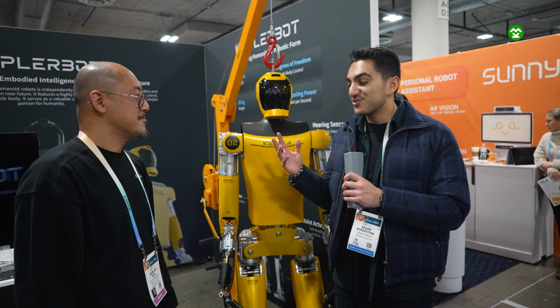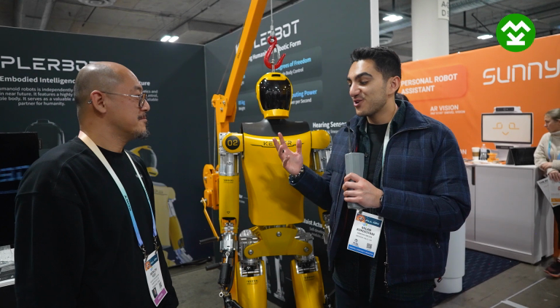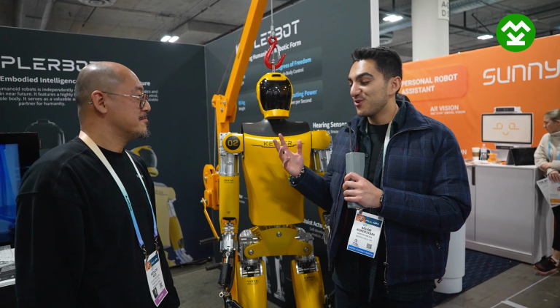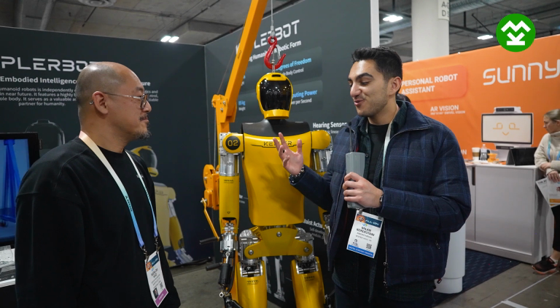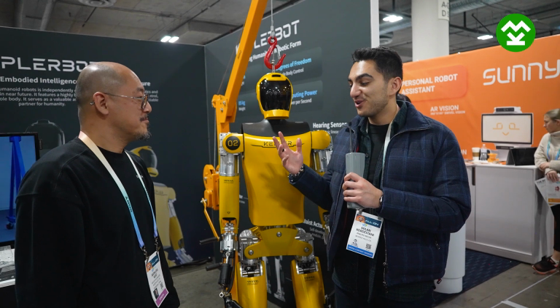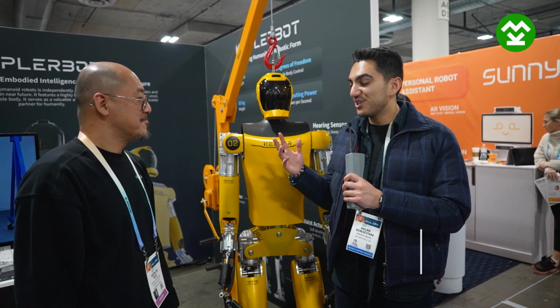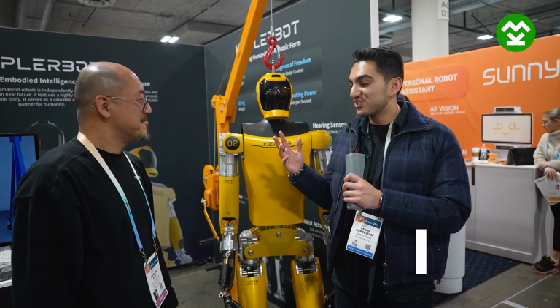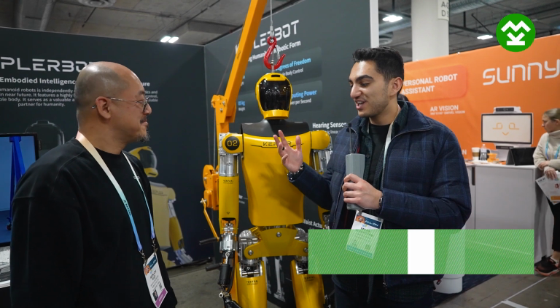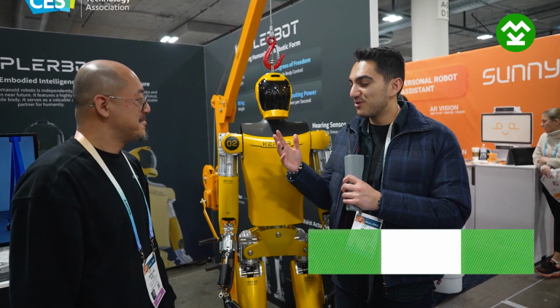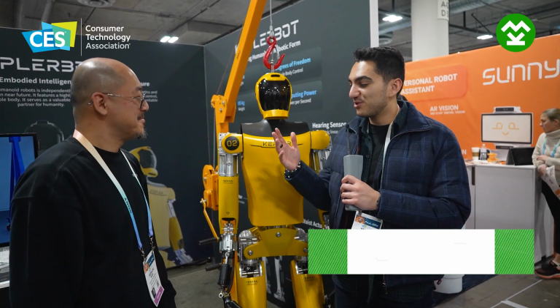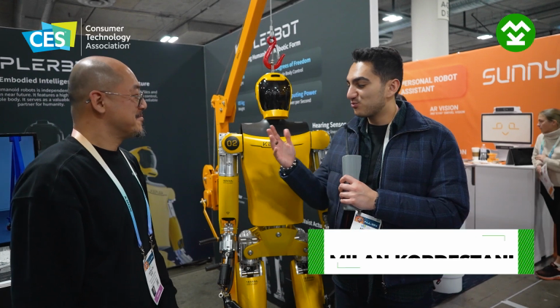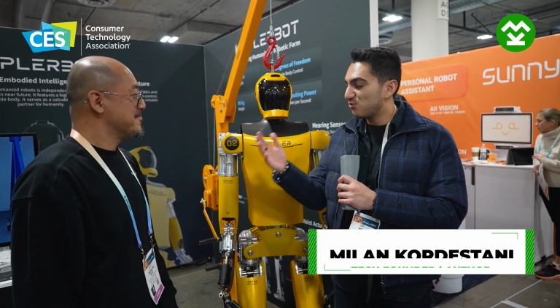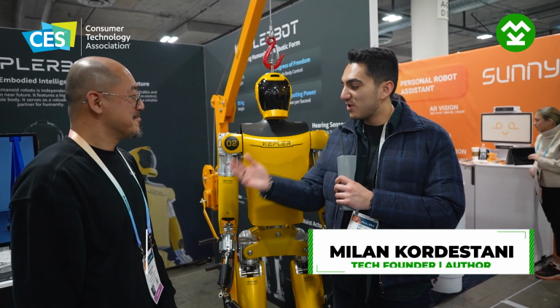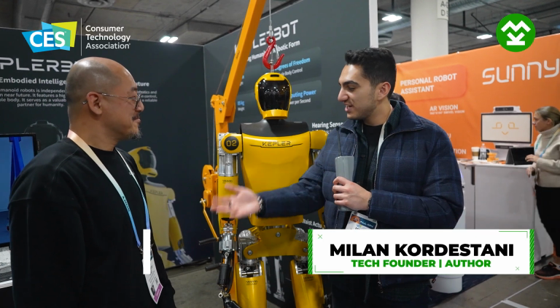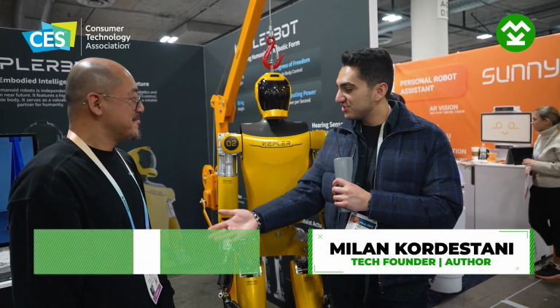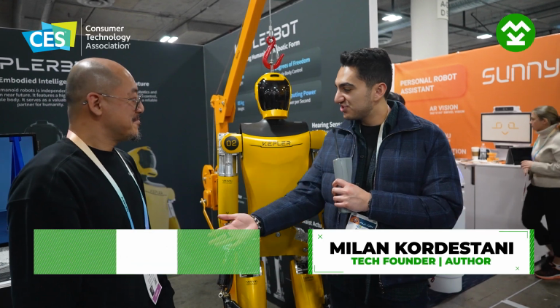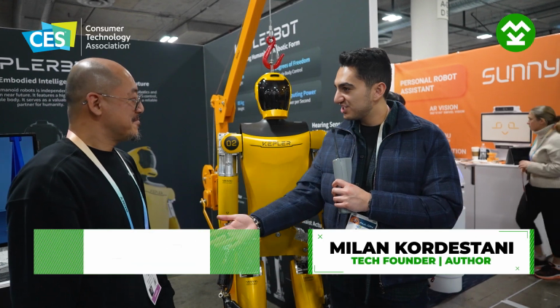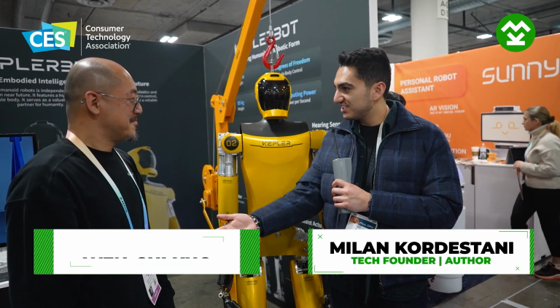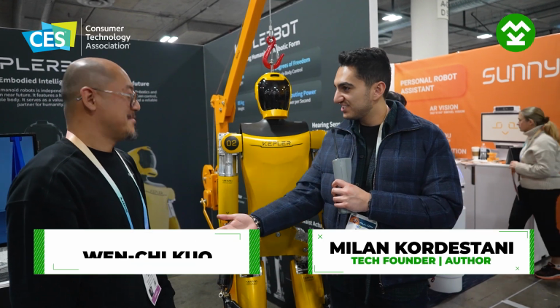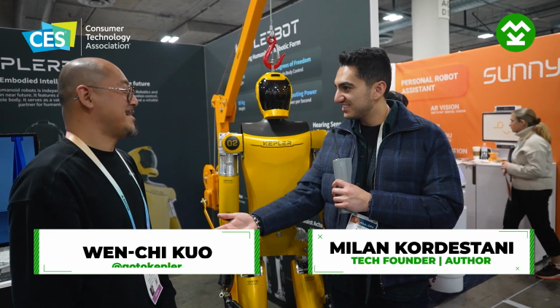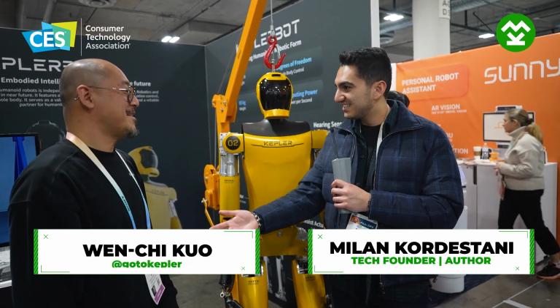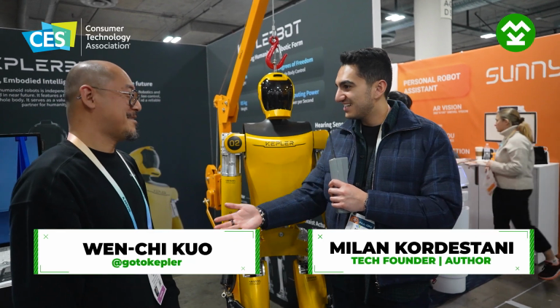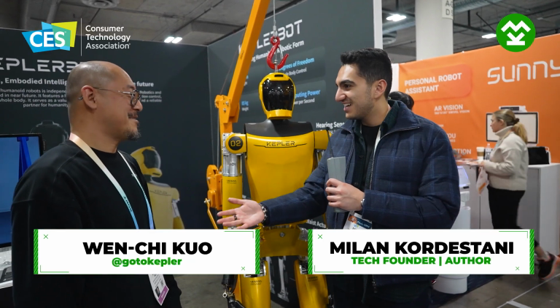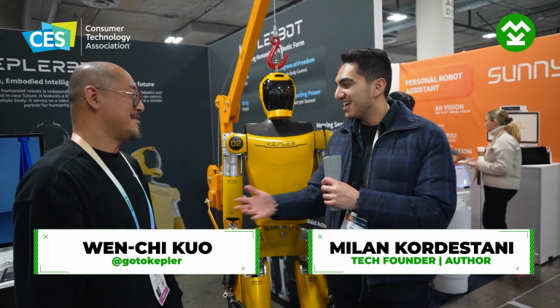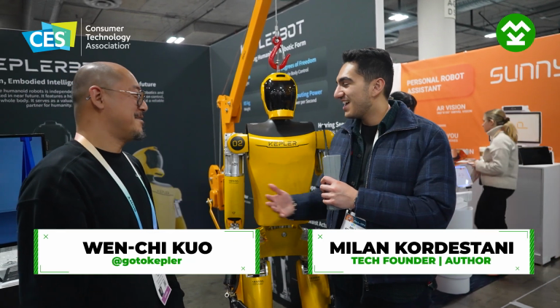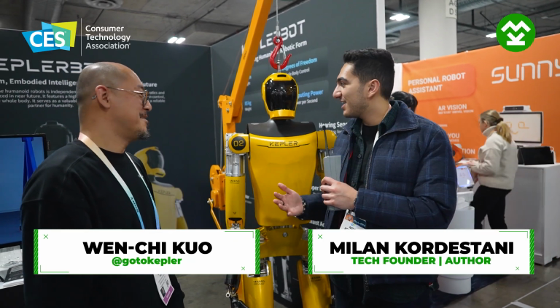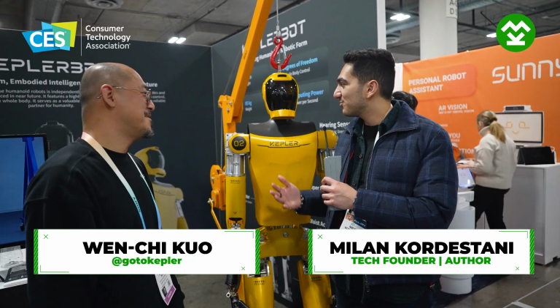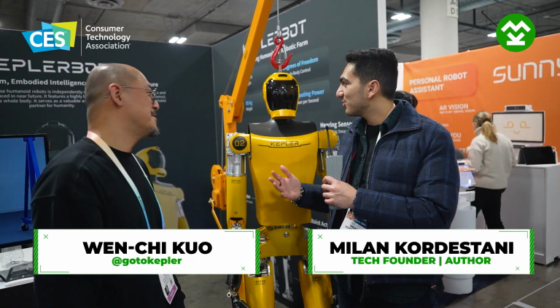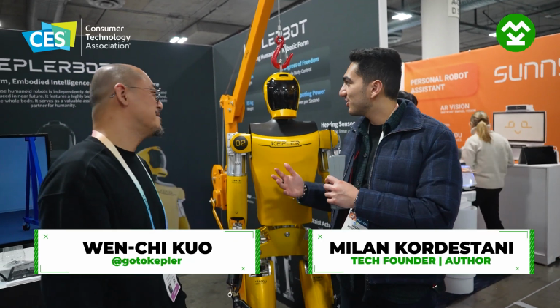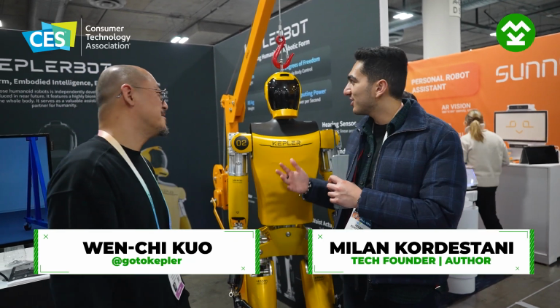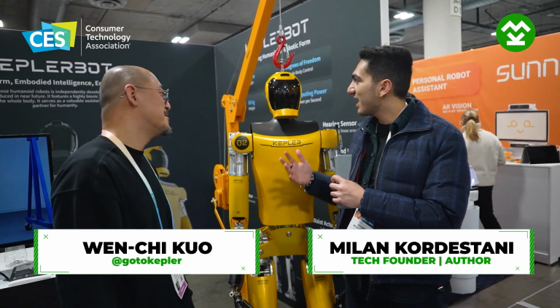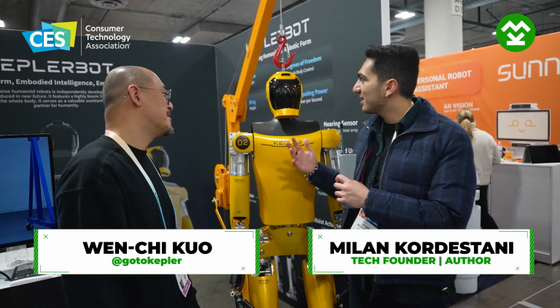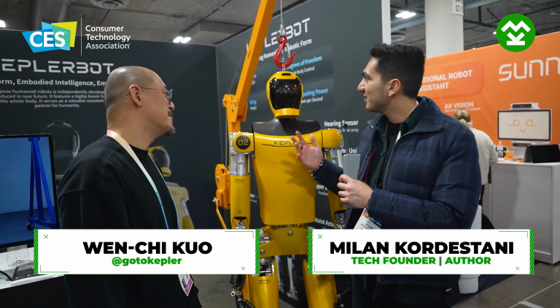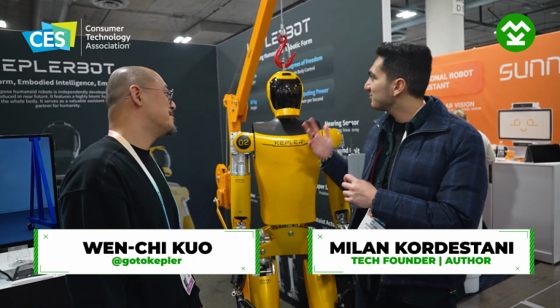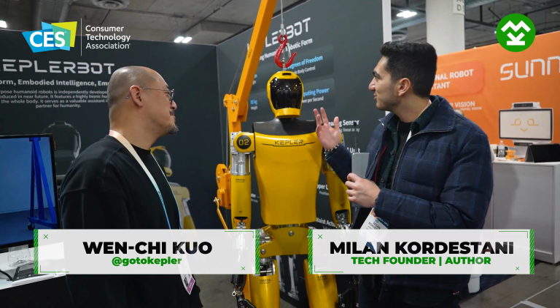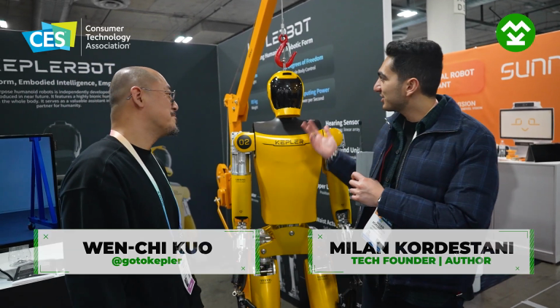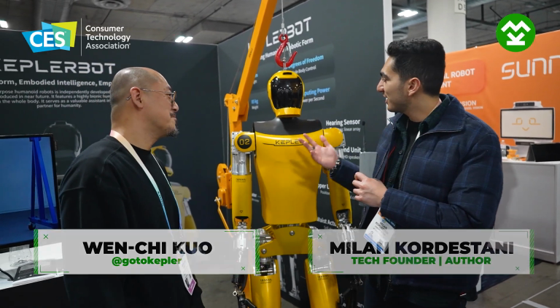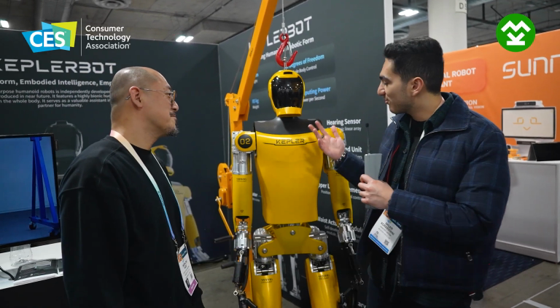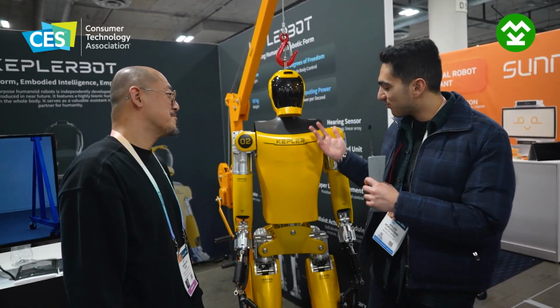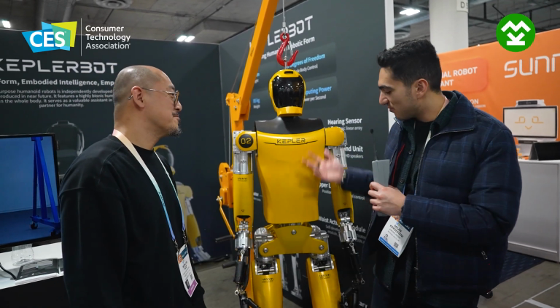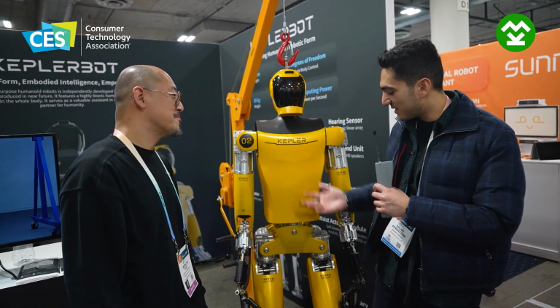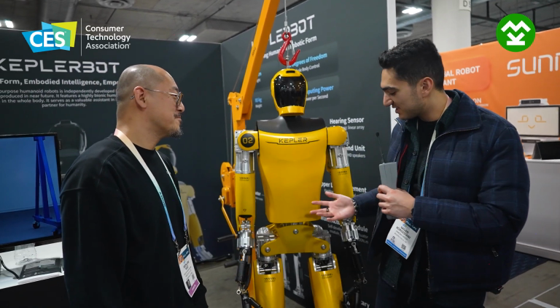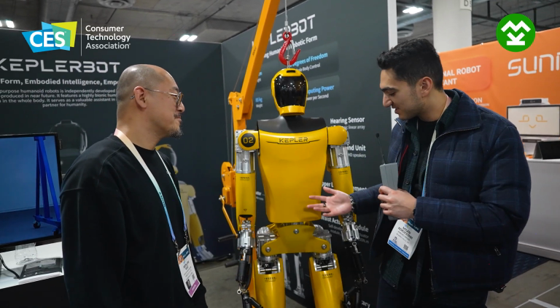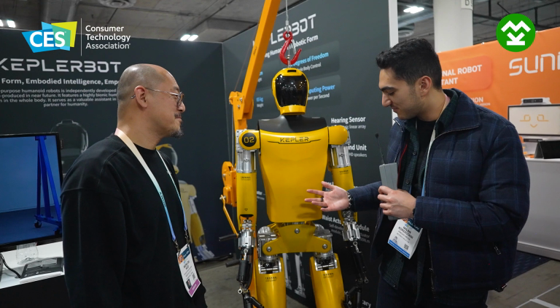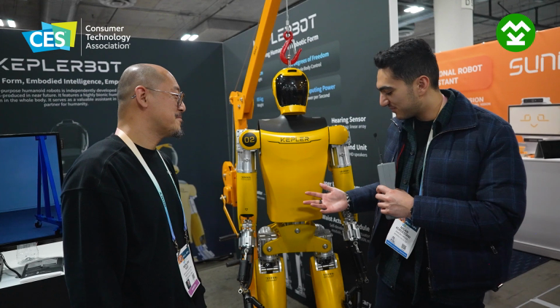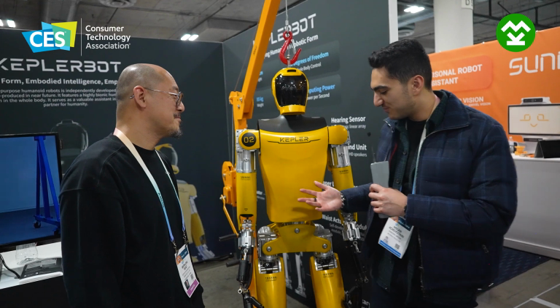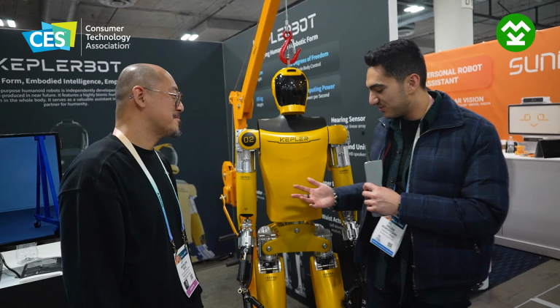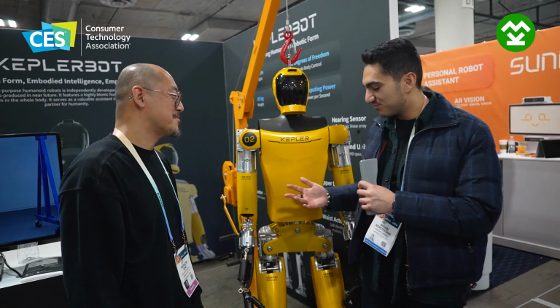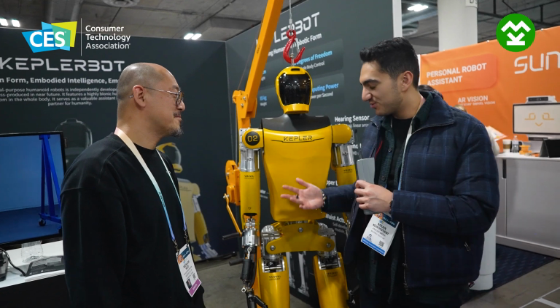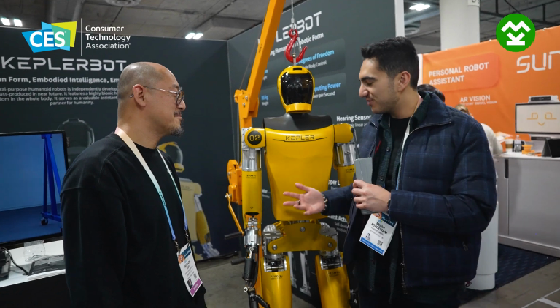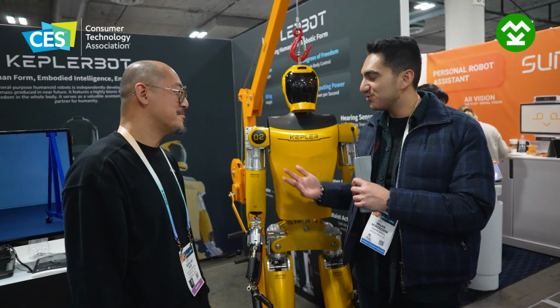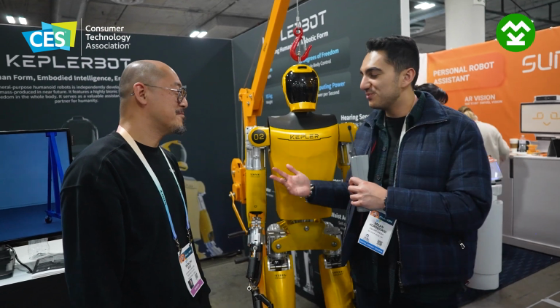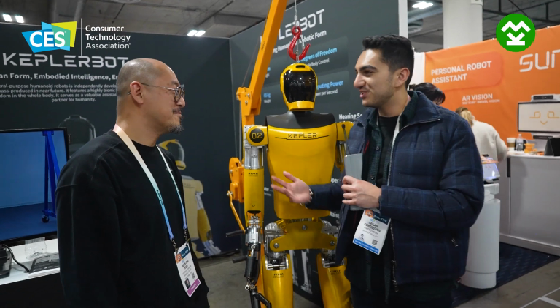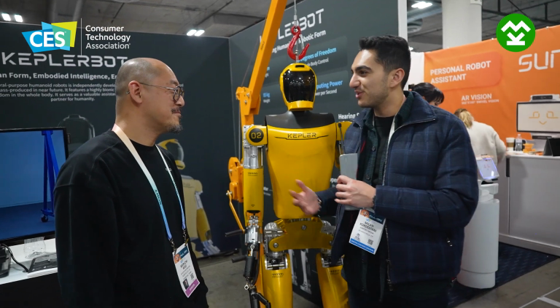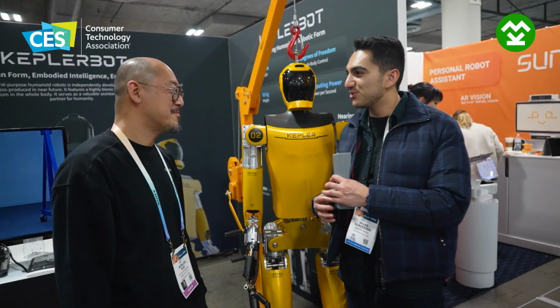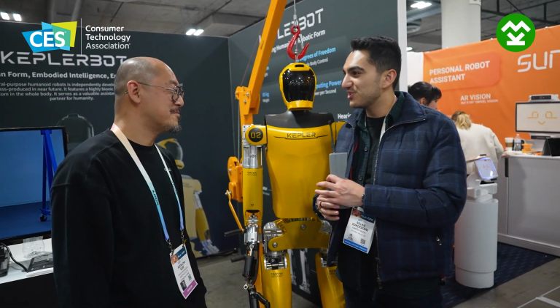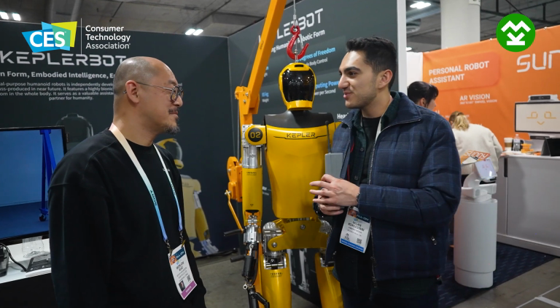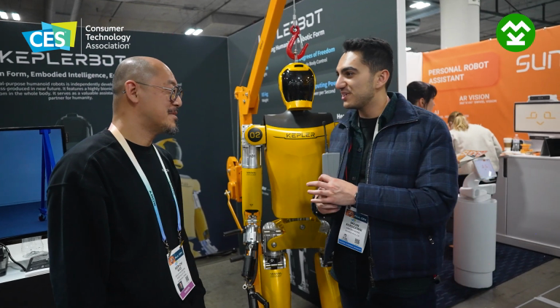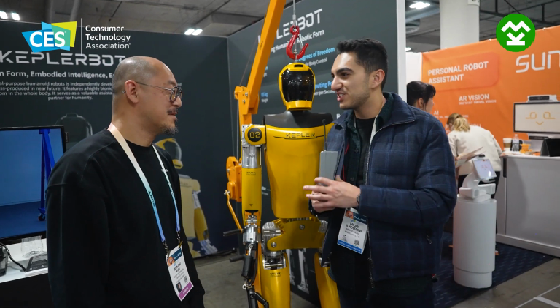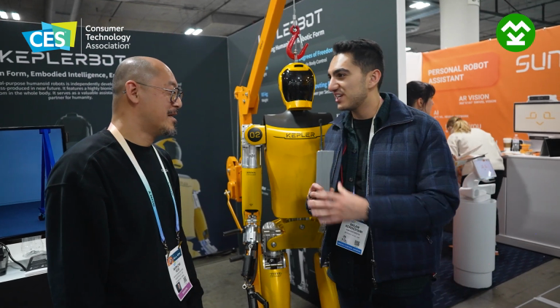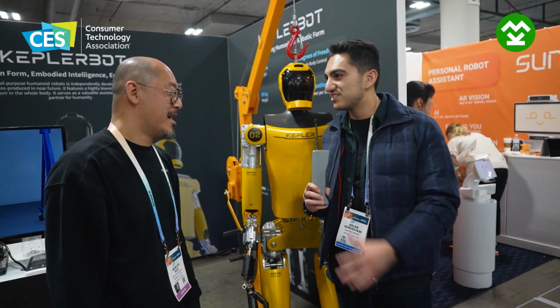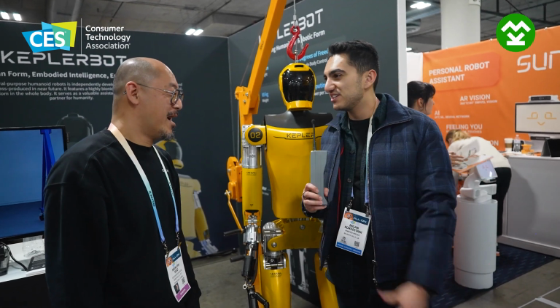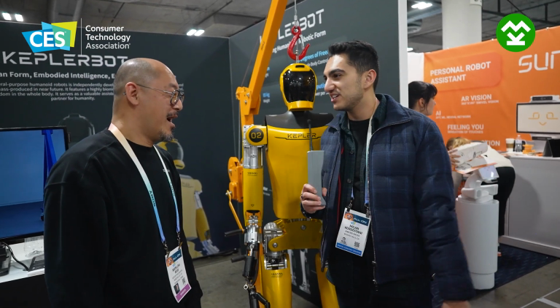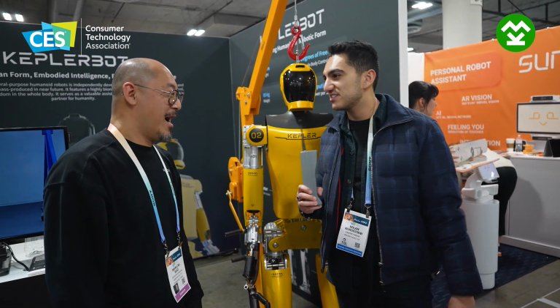We're here today with Wenqi, and we're looking at a robots company. What are you building? What are you exhibiting today at CES?